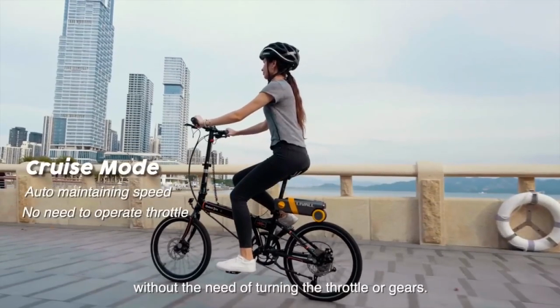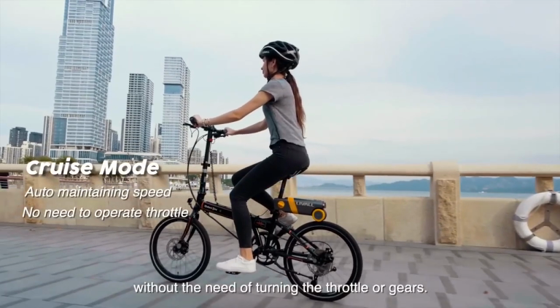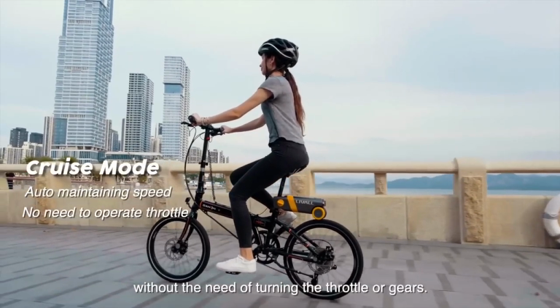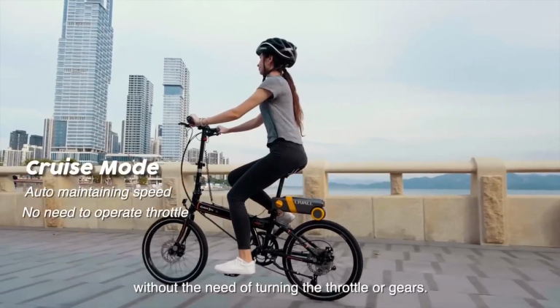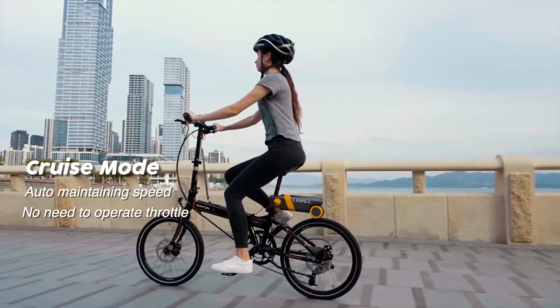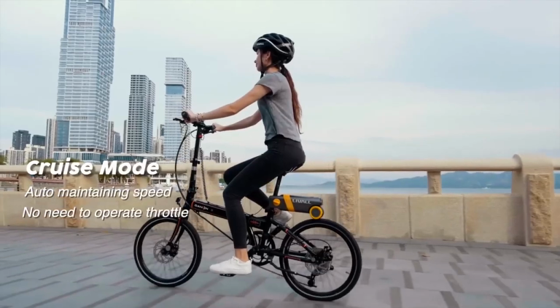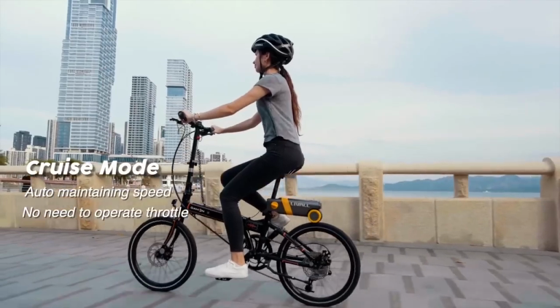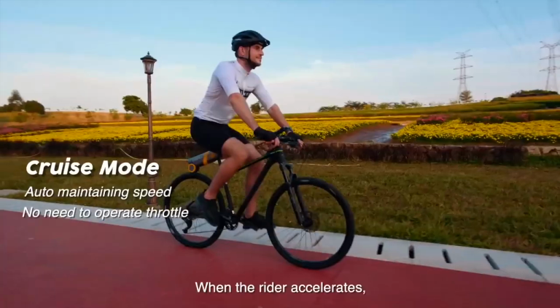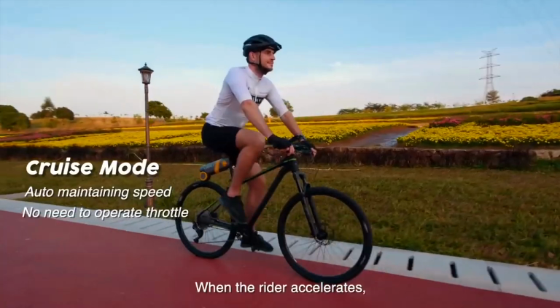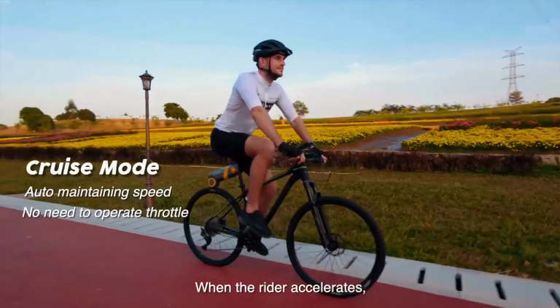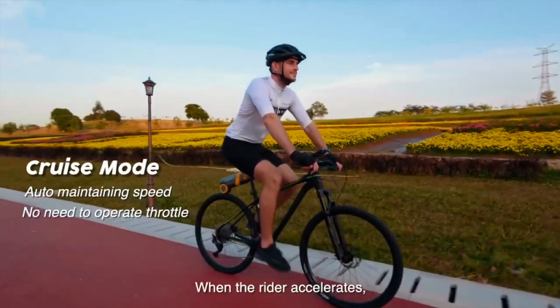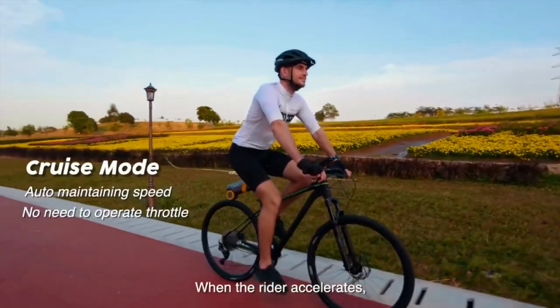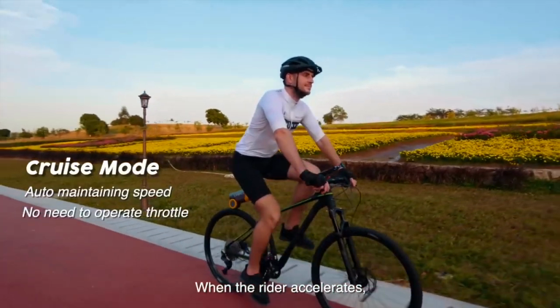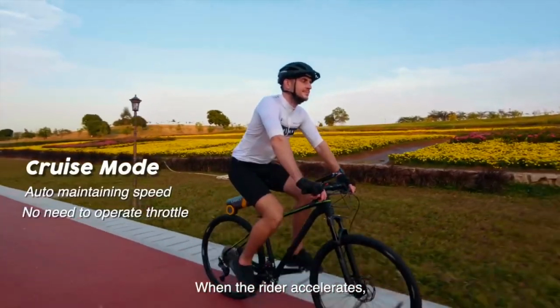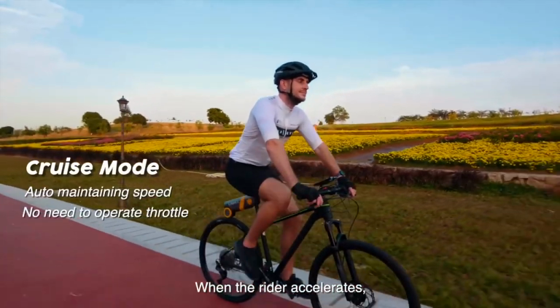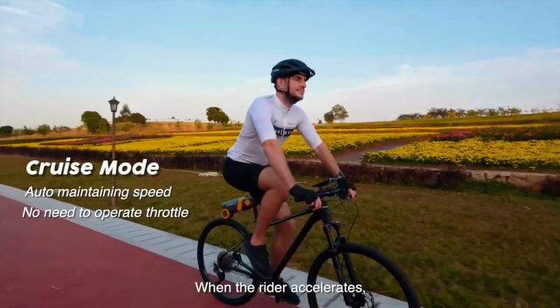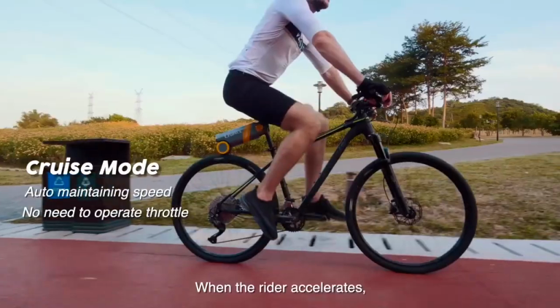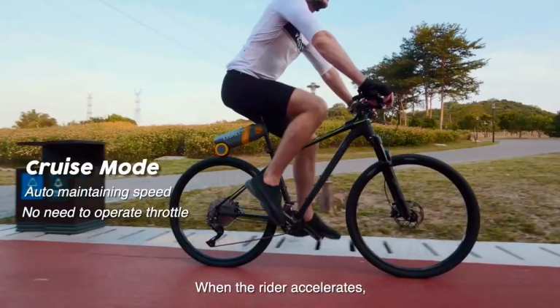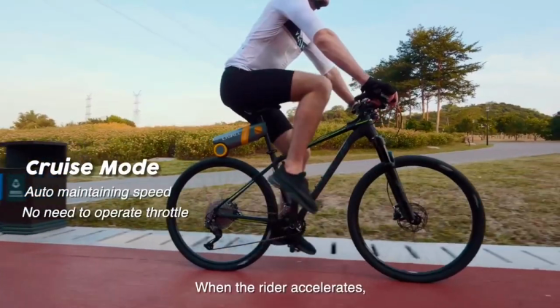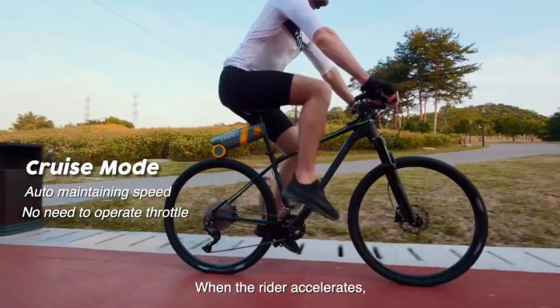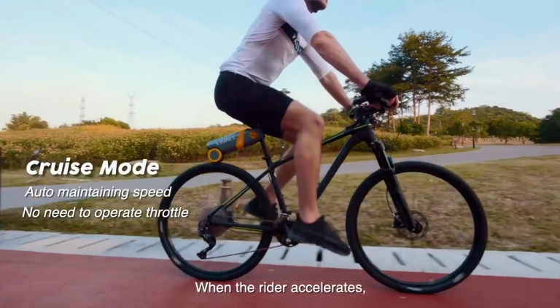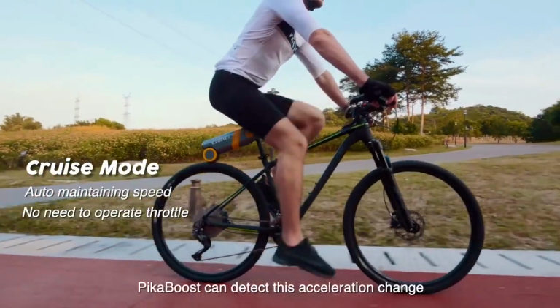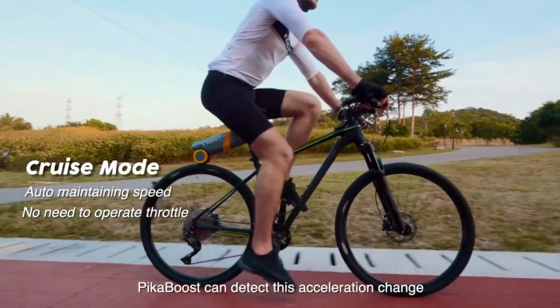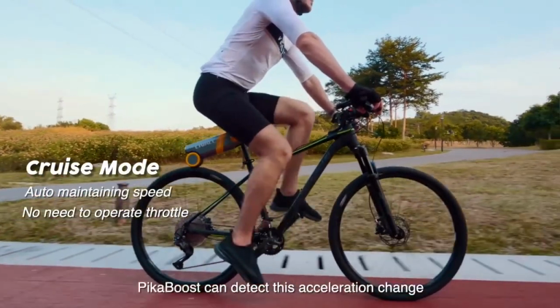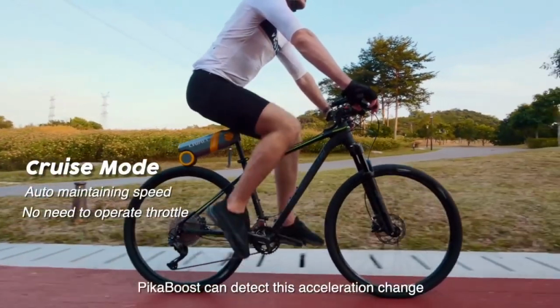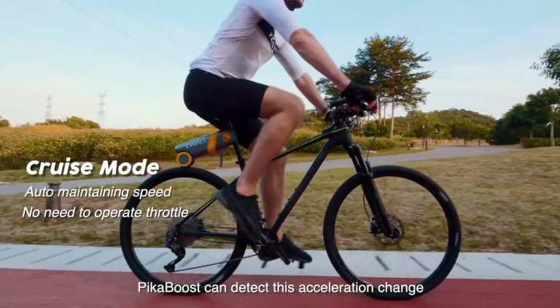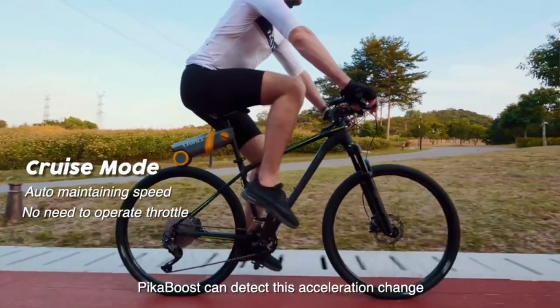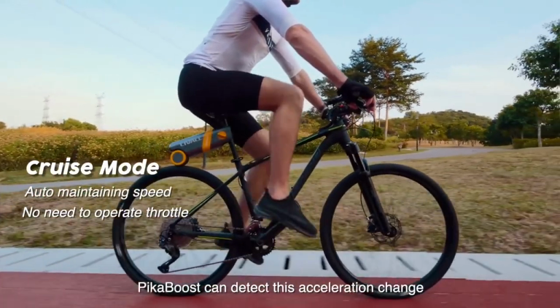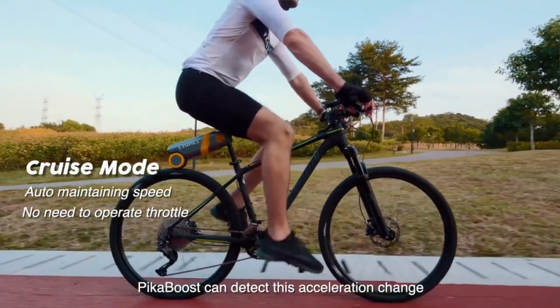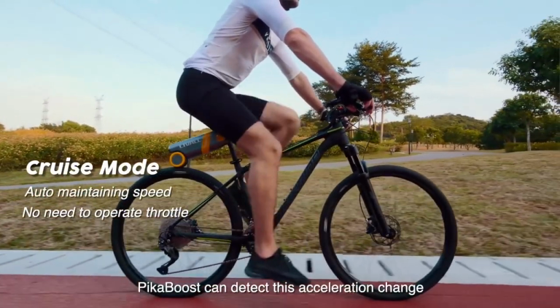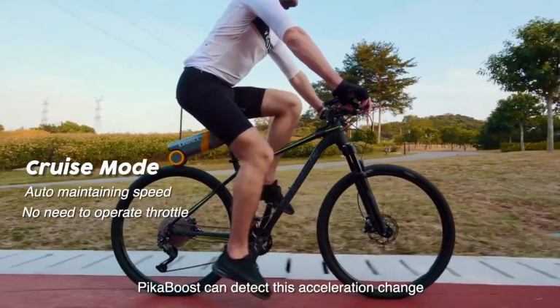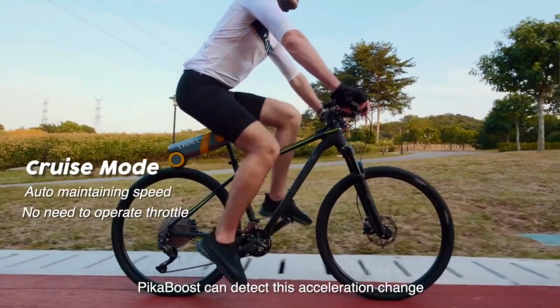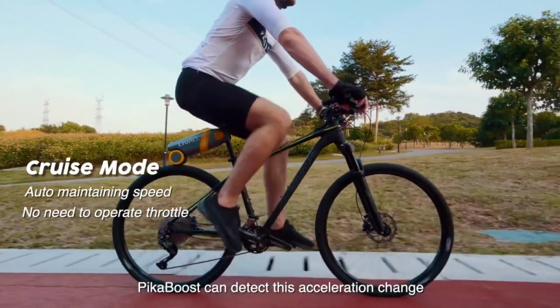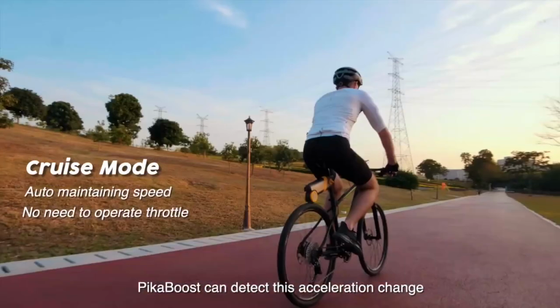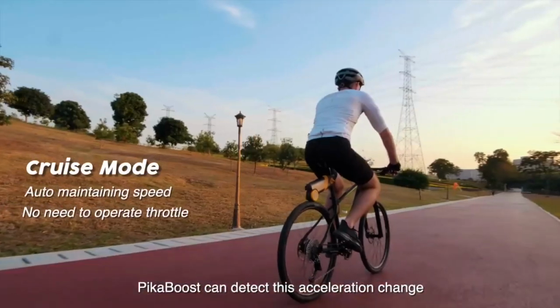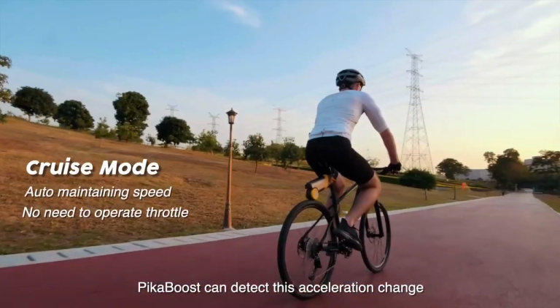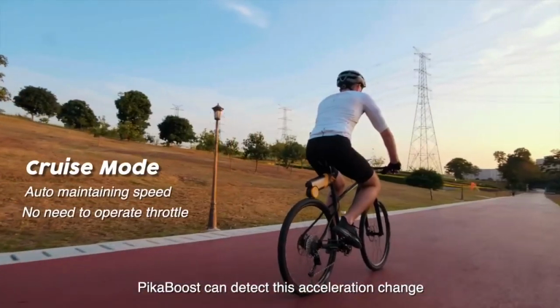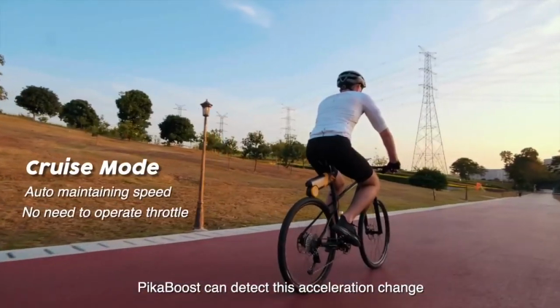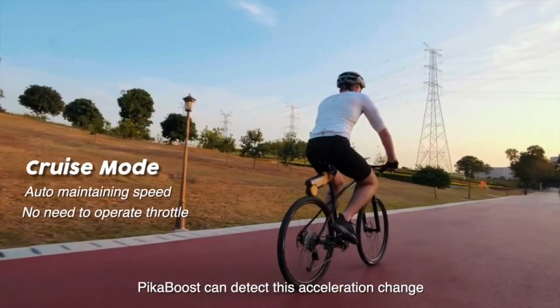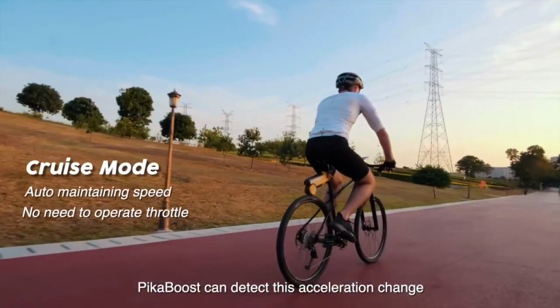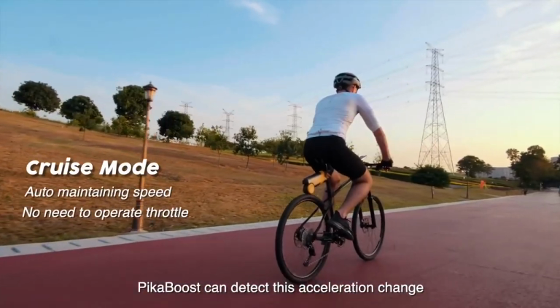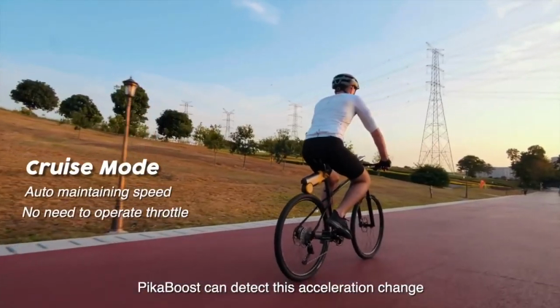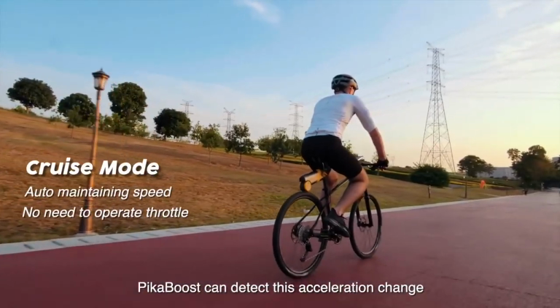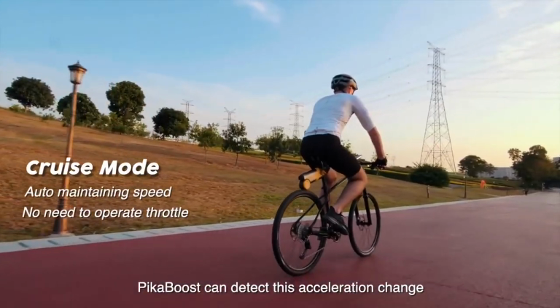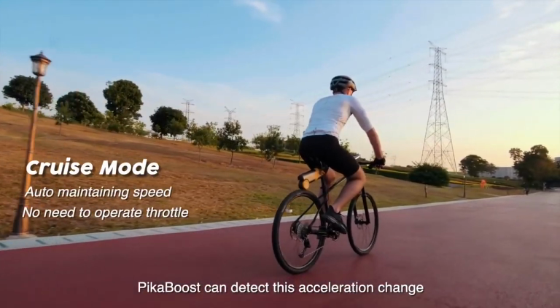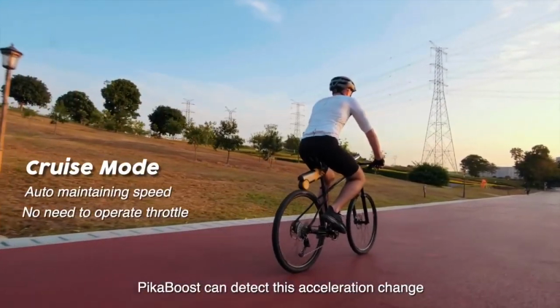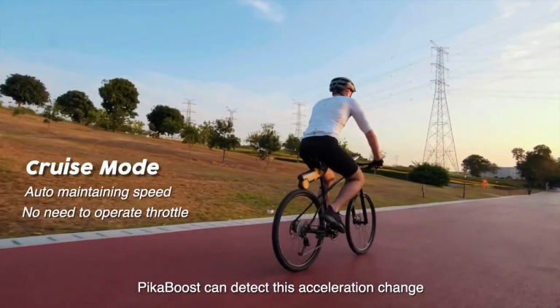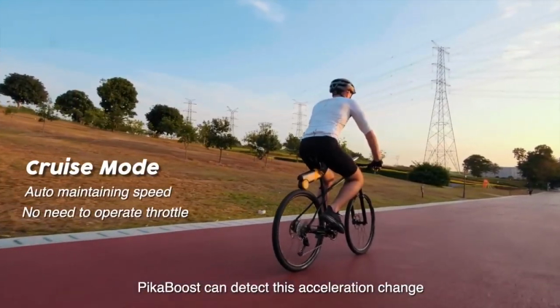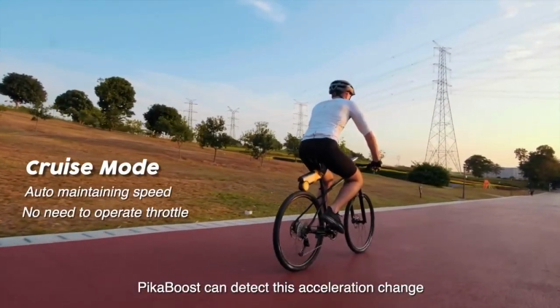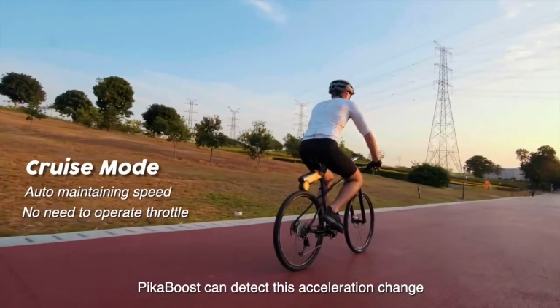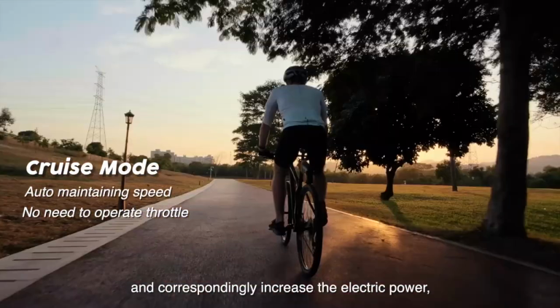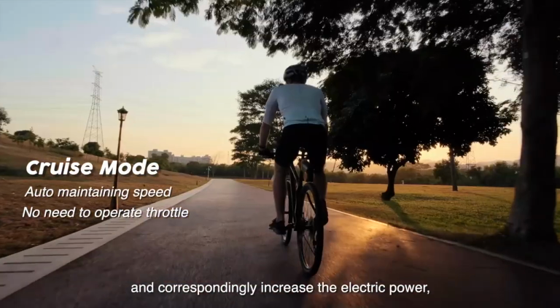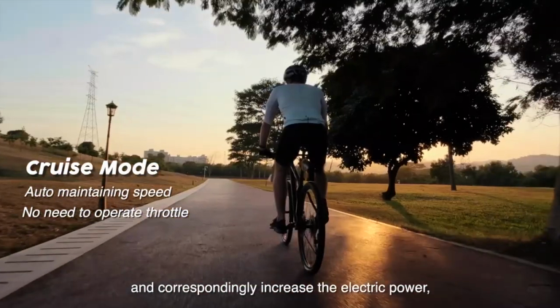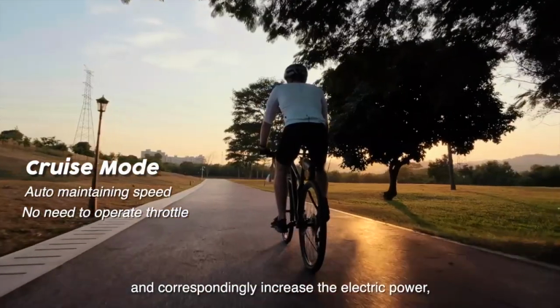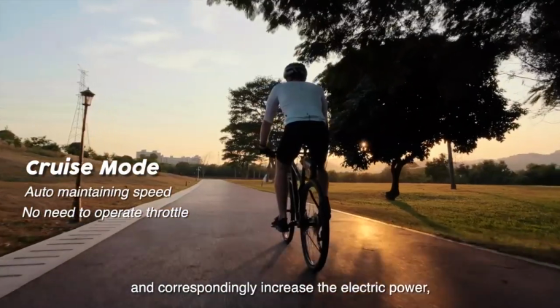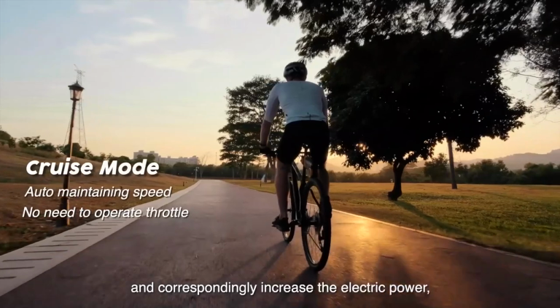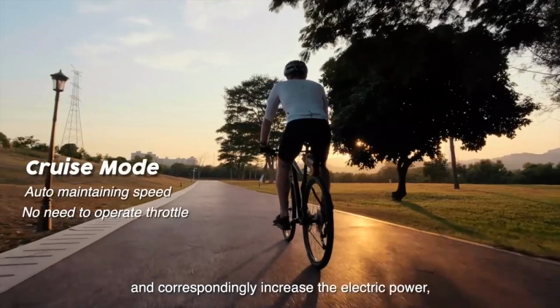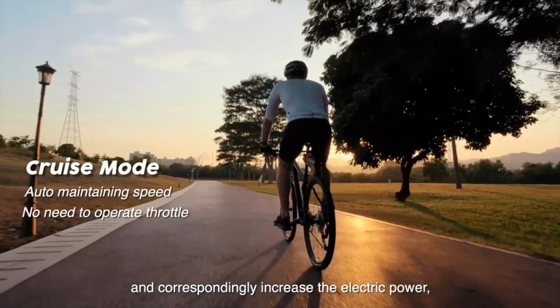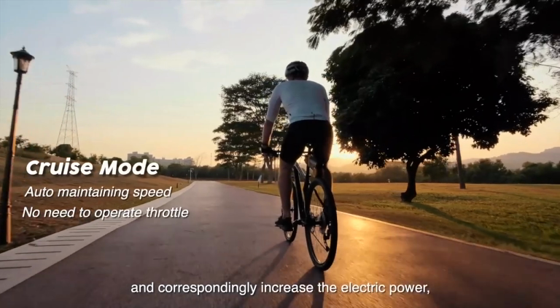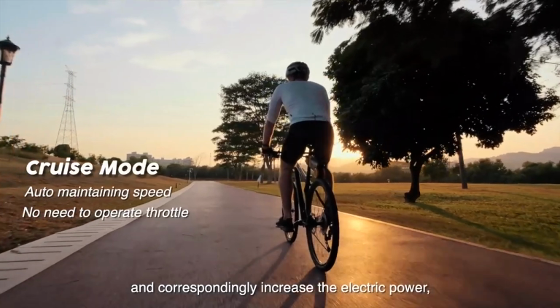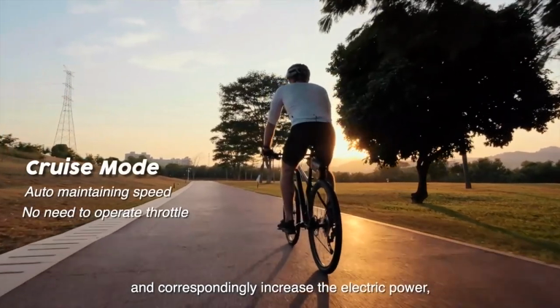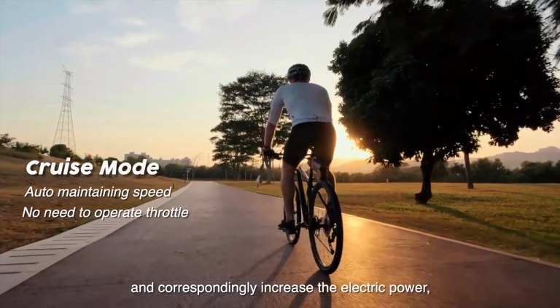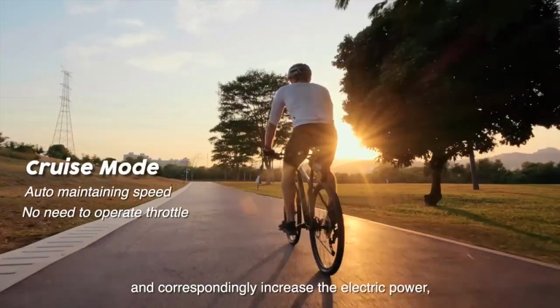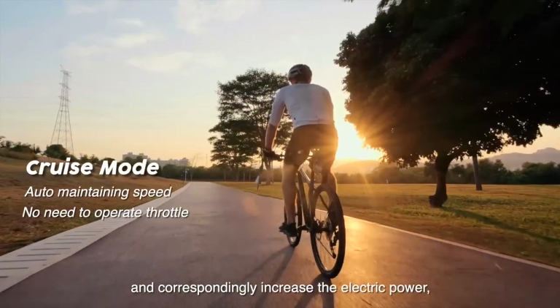Leval asserts that its range, which it compares to bulky e-bikes, is up to 30 kilometers or 18 miles.